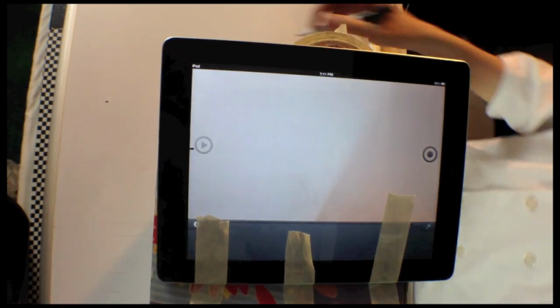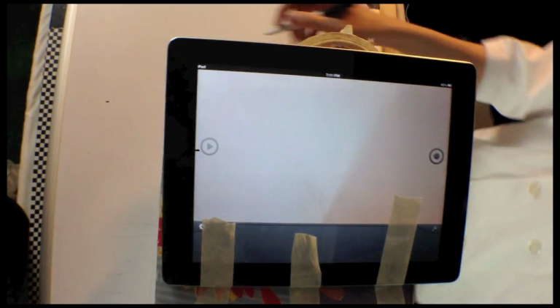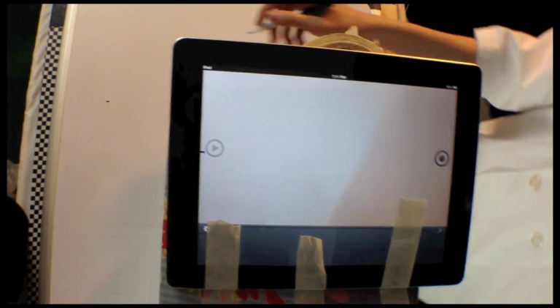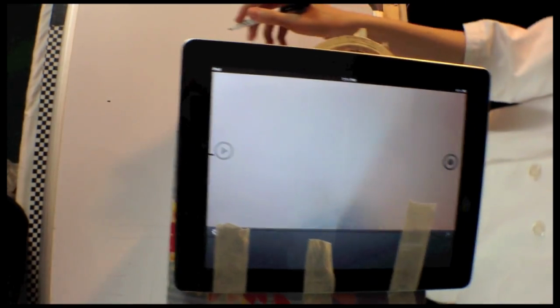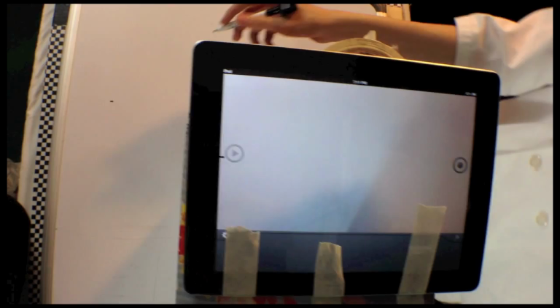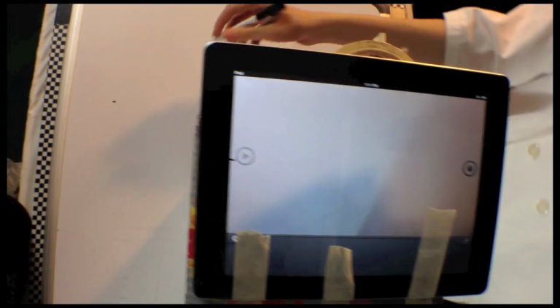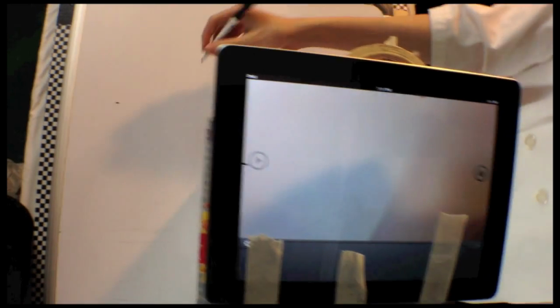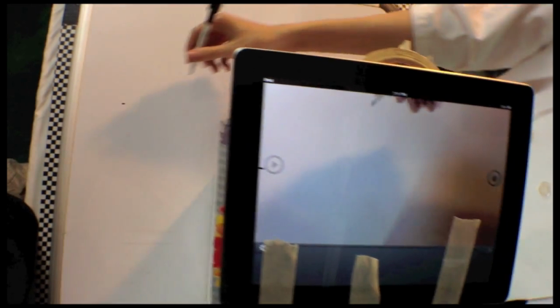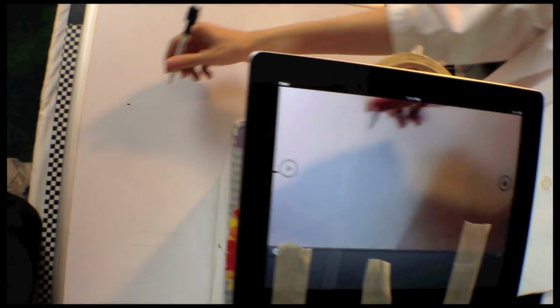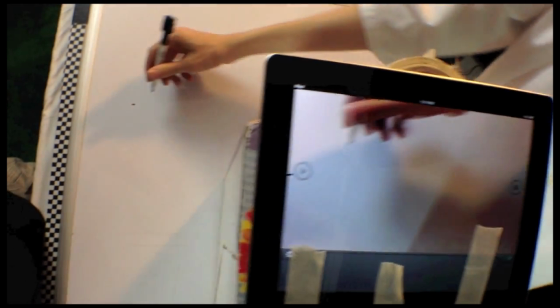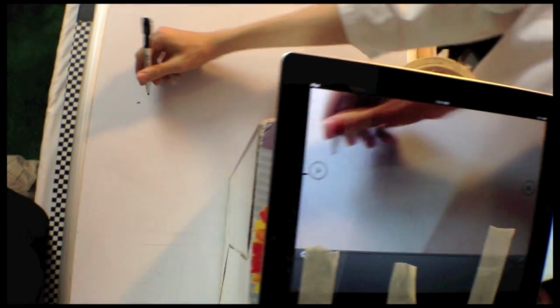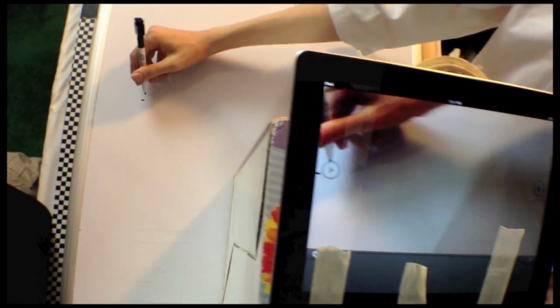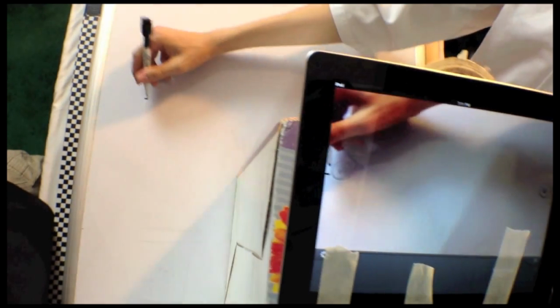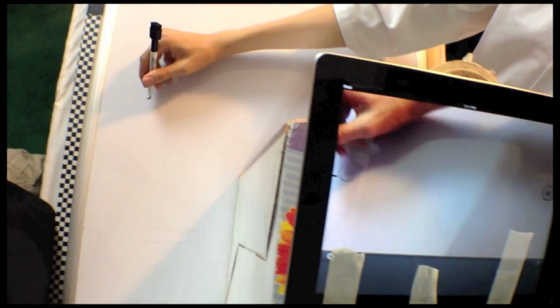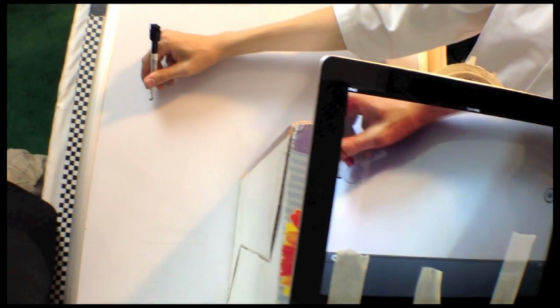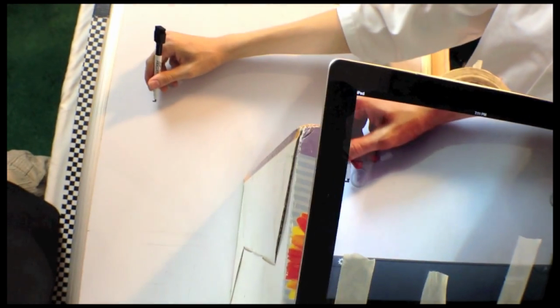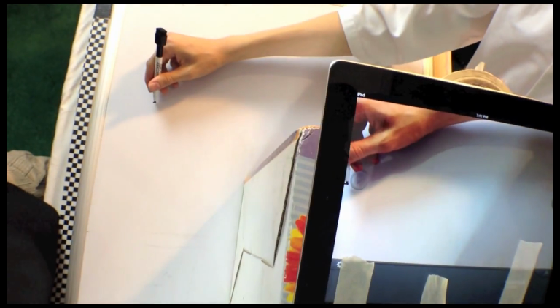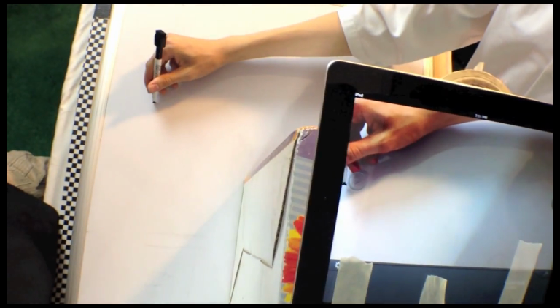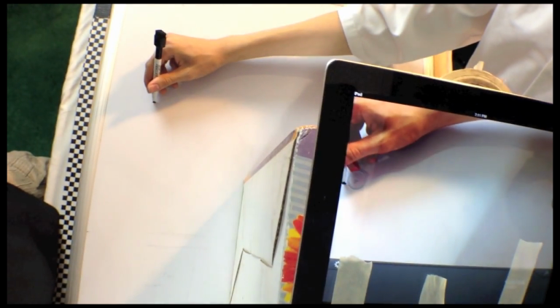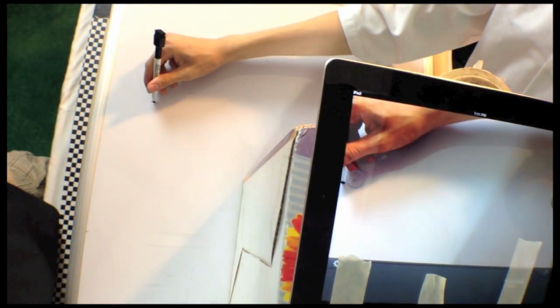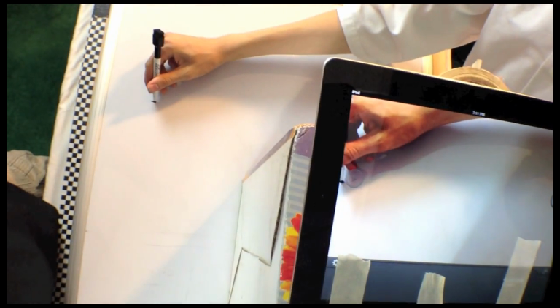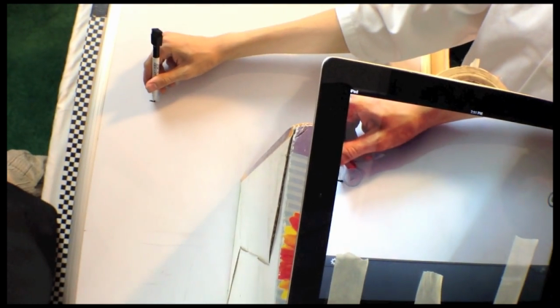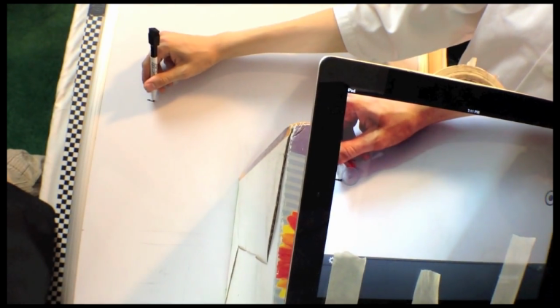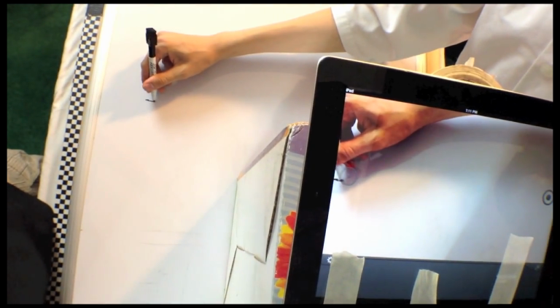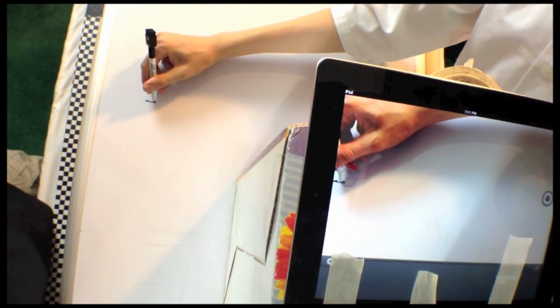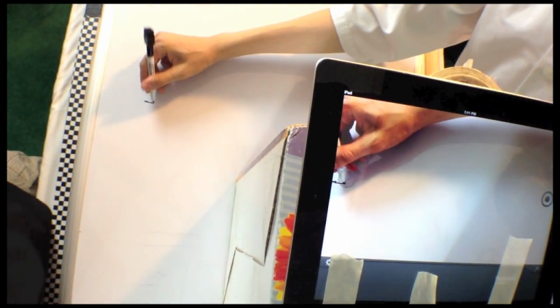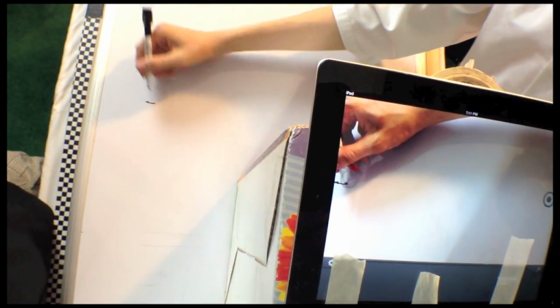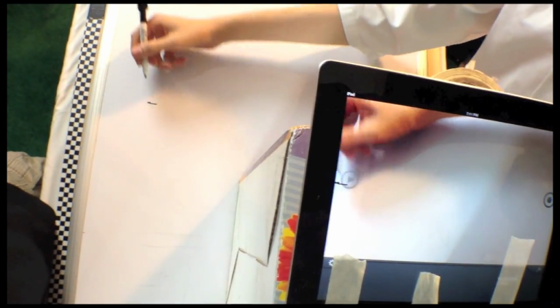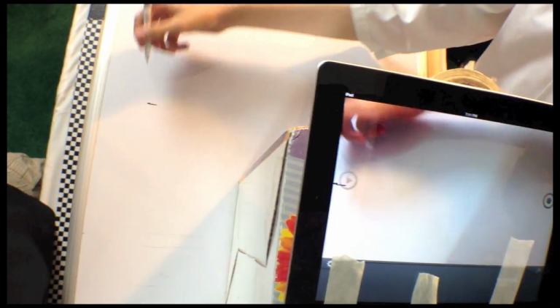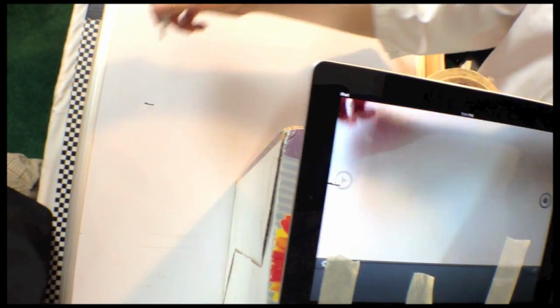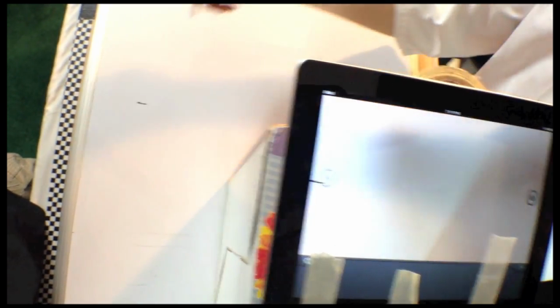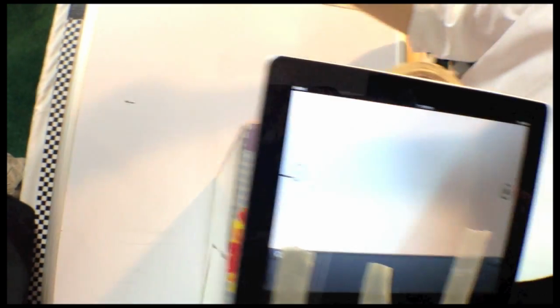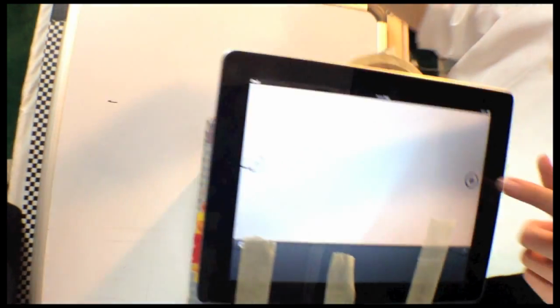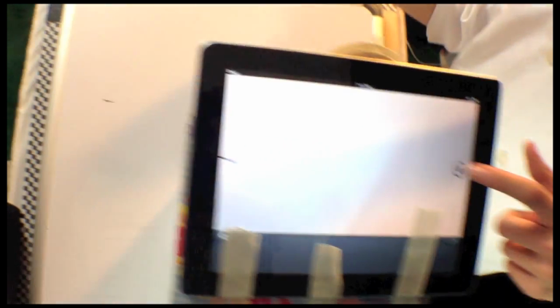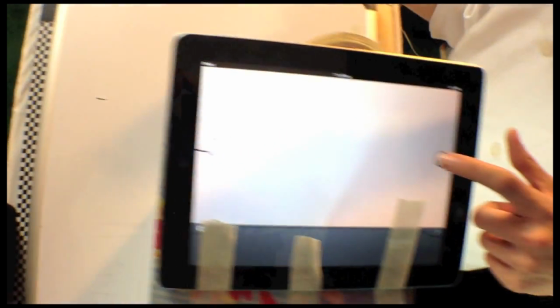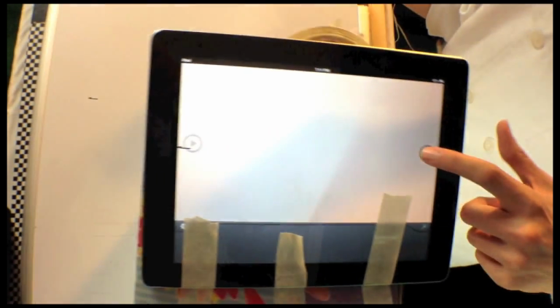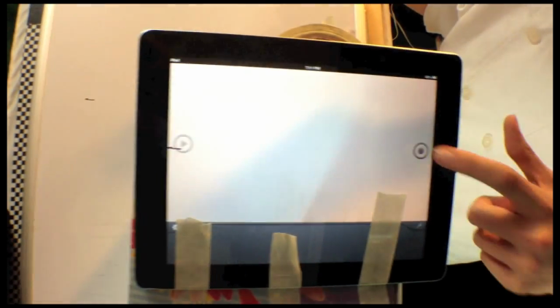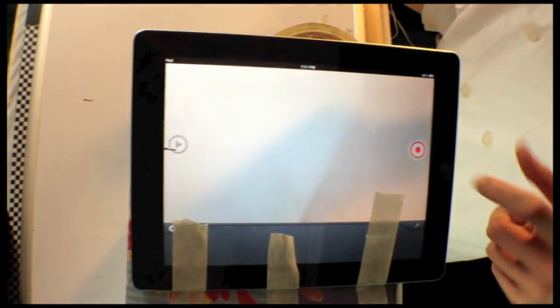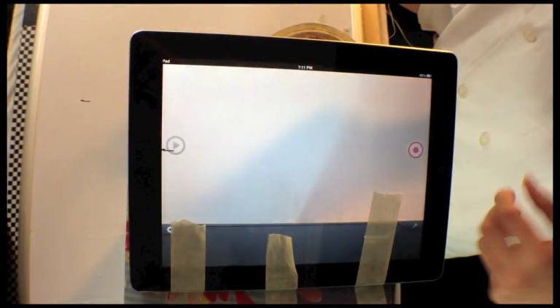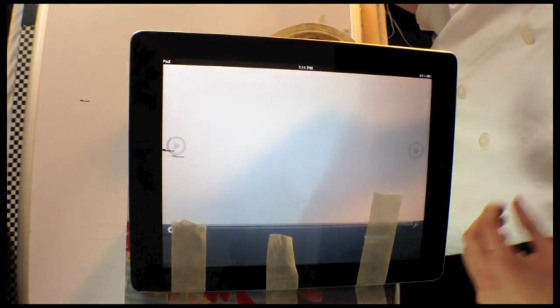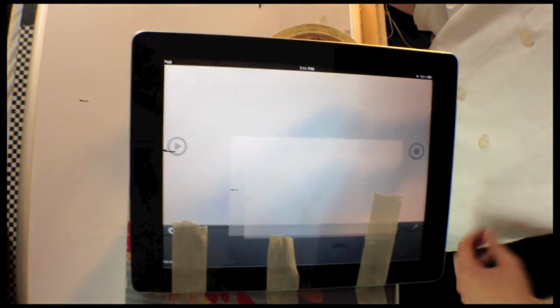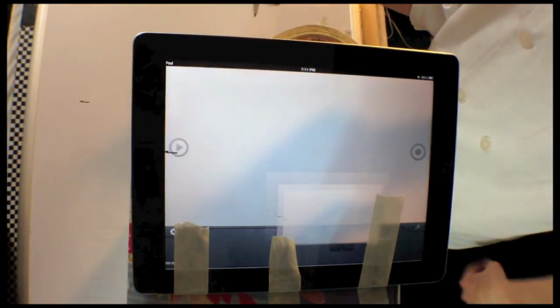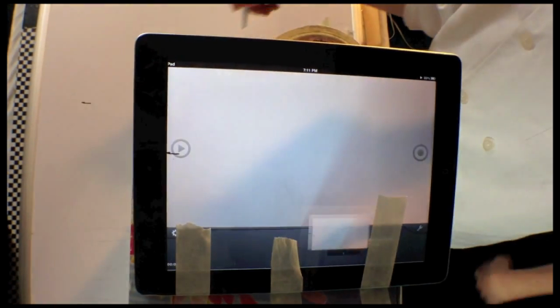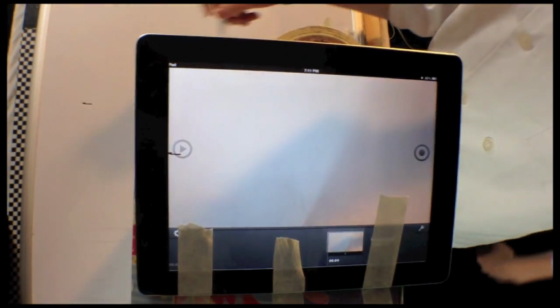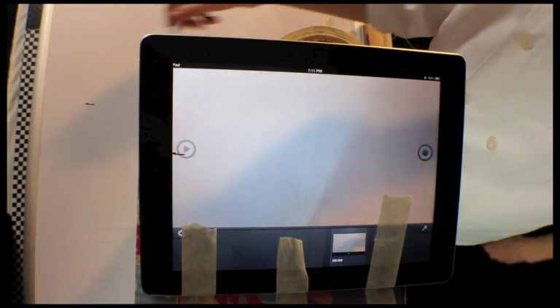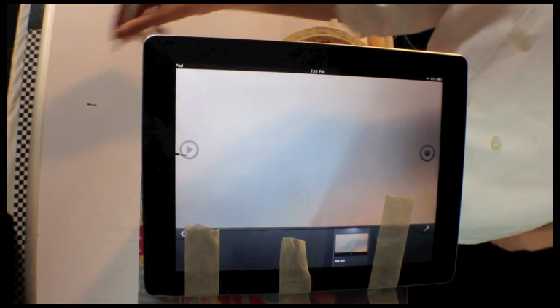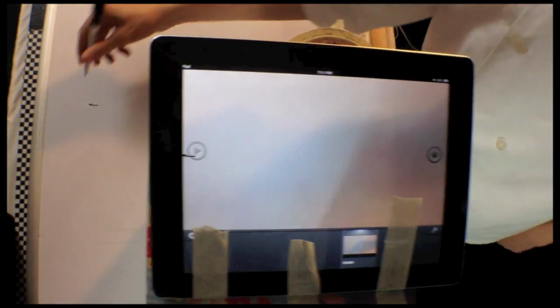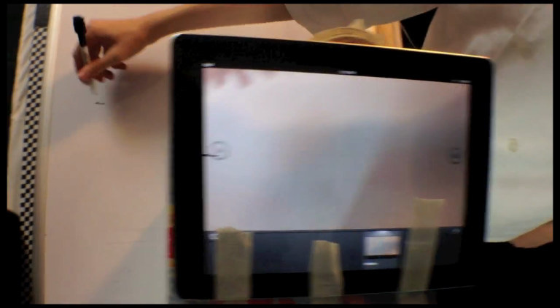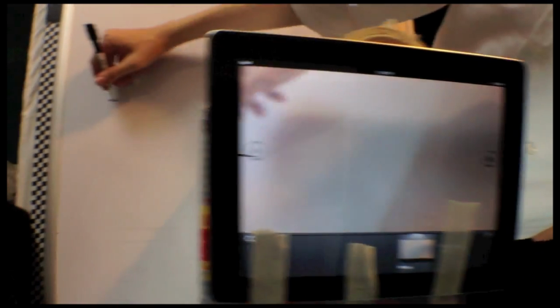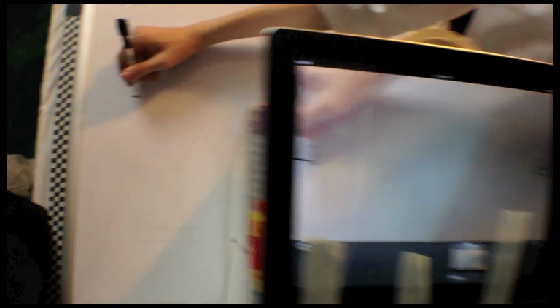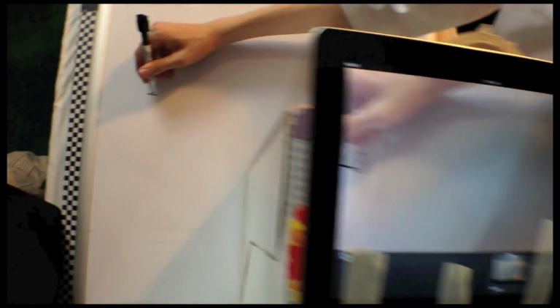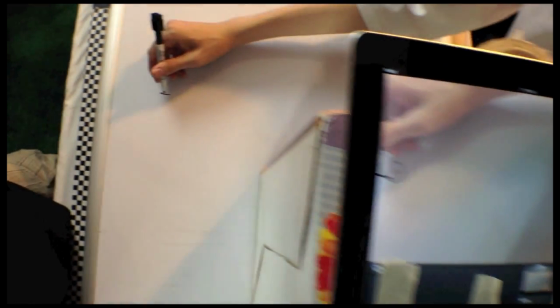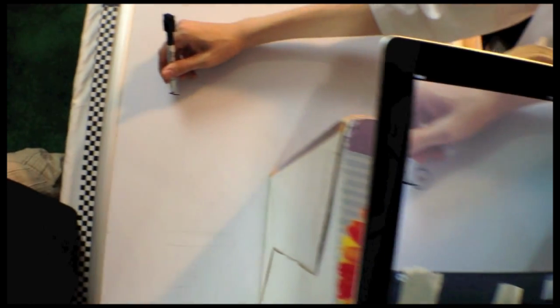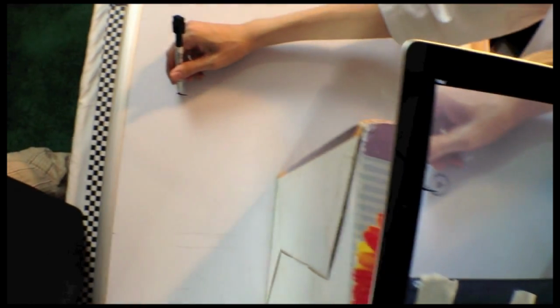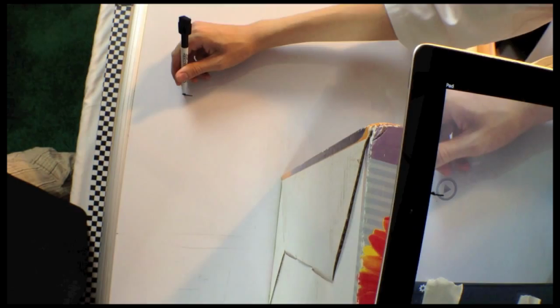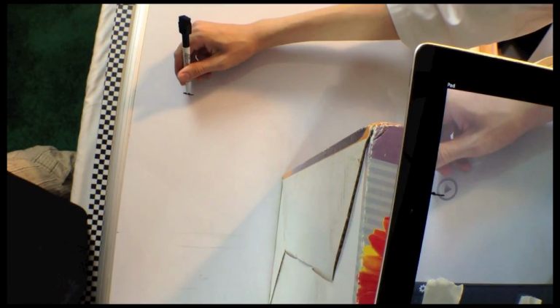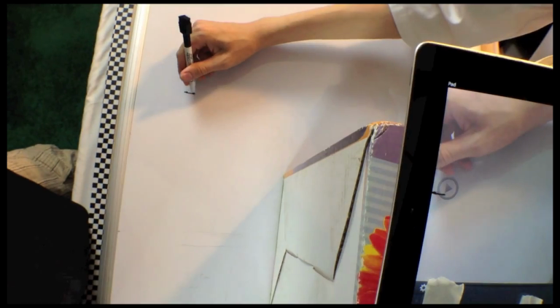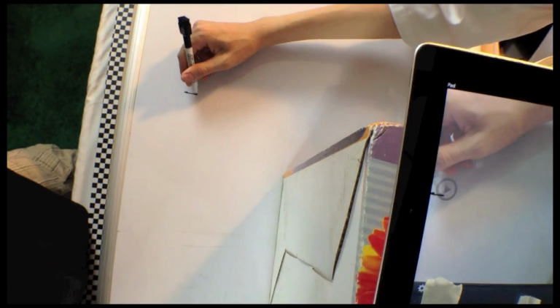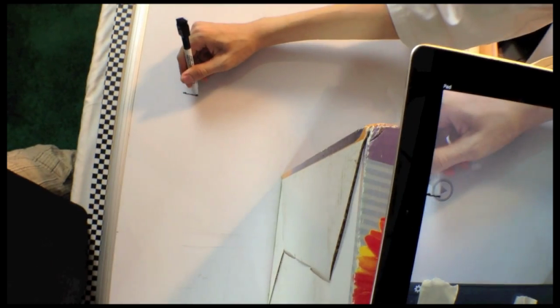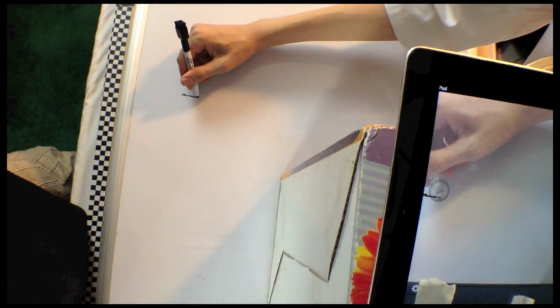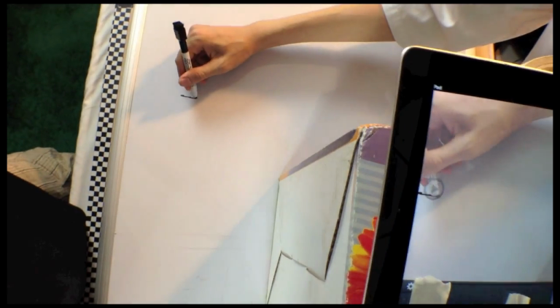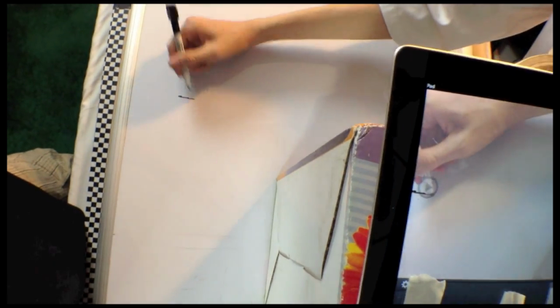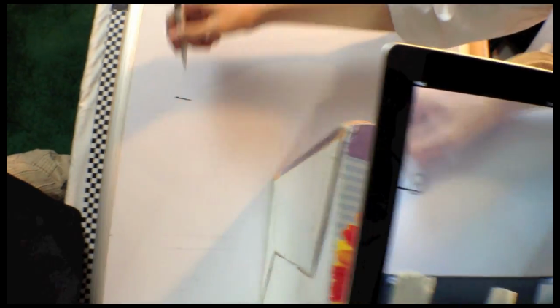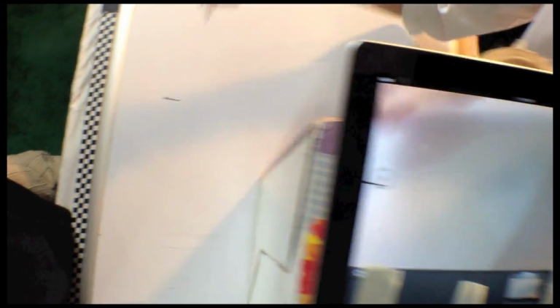Here we will draw a line and then I'll take a picture. Draw another line and then I'll take a picture.